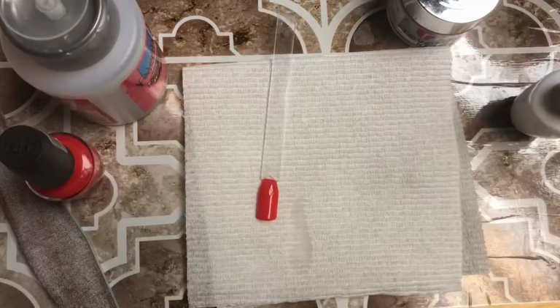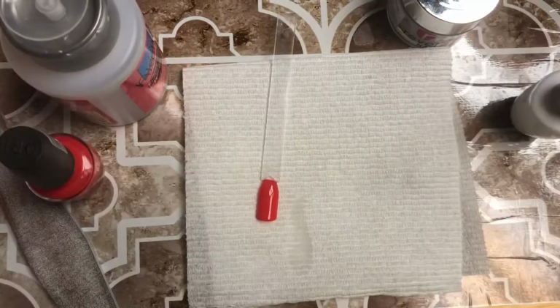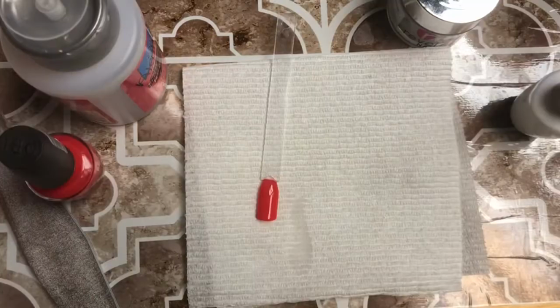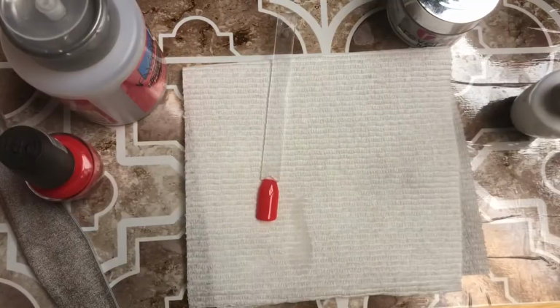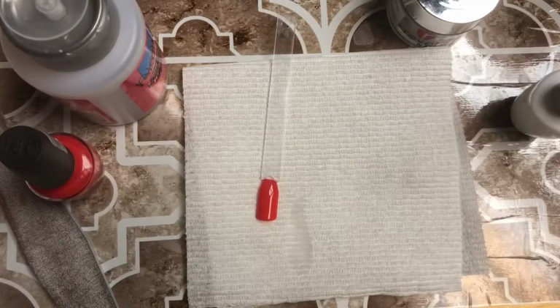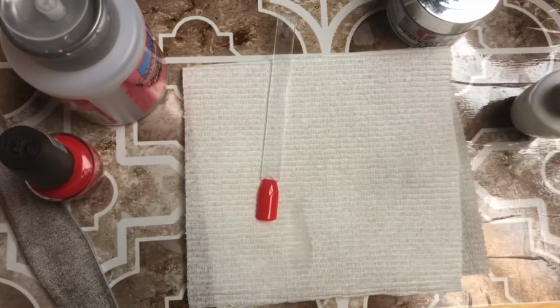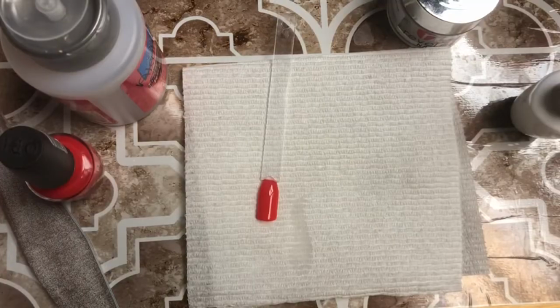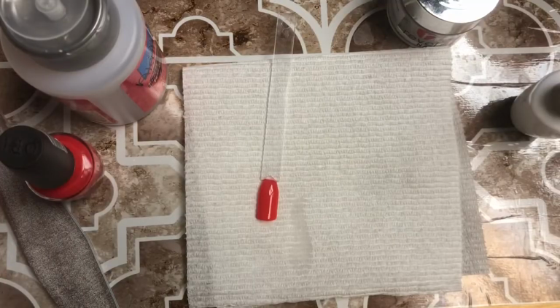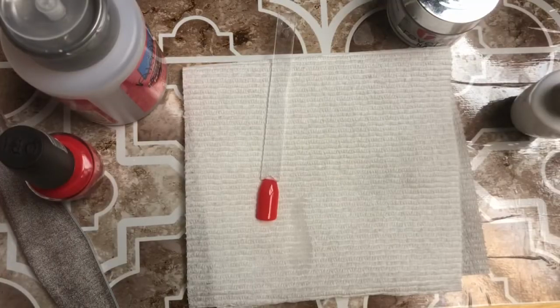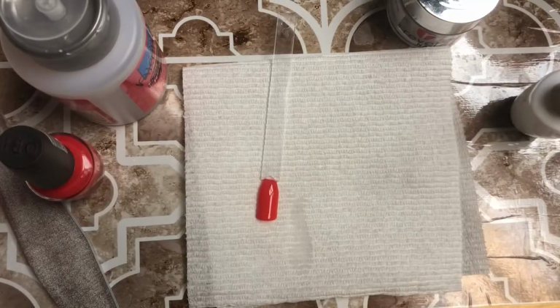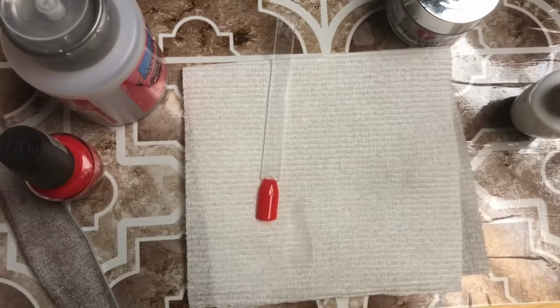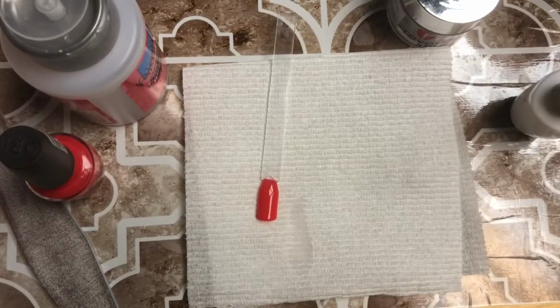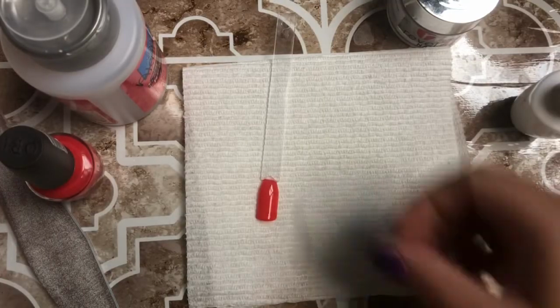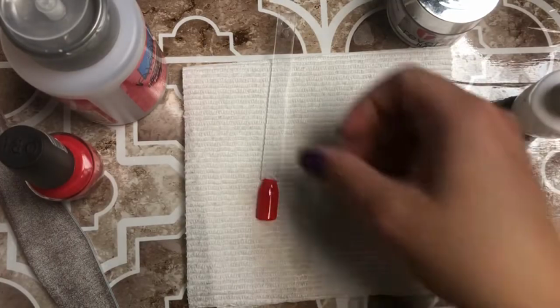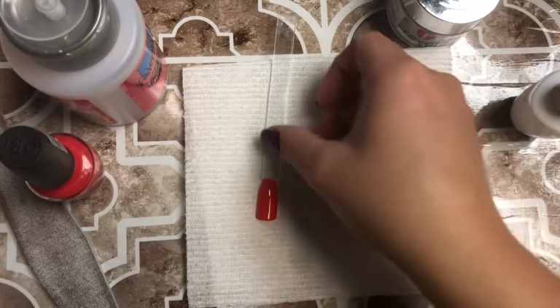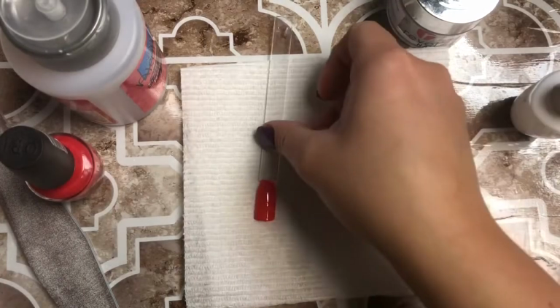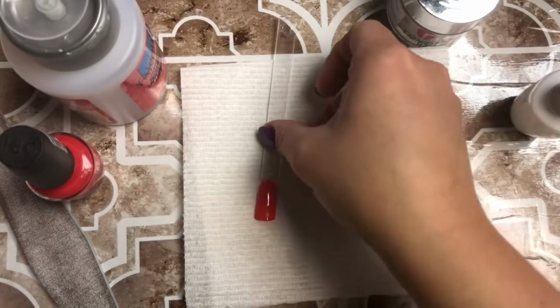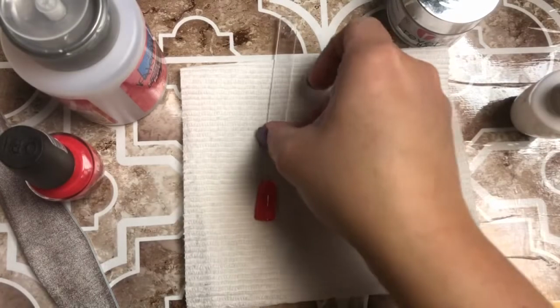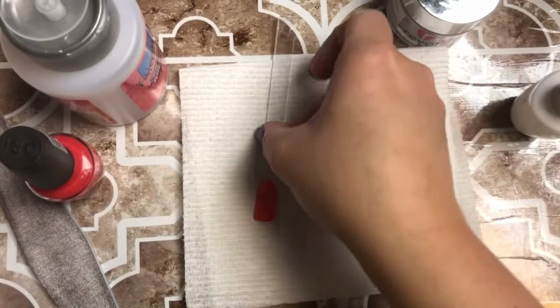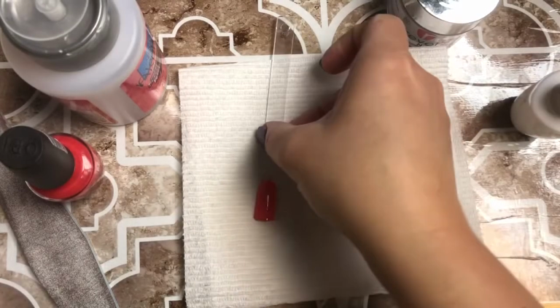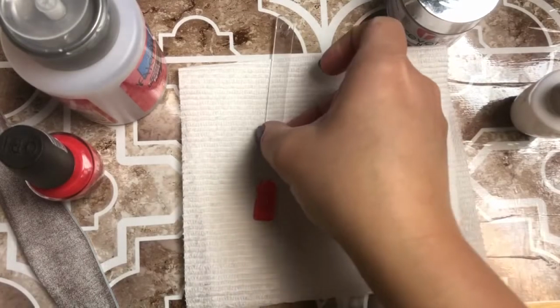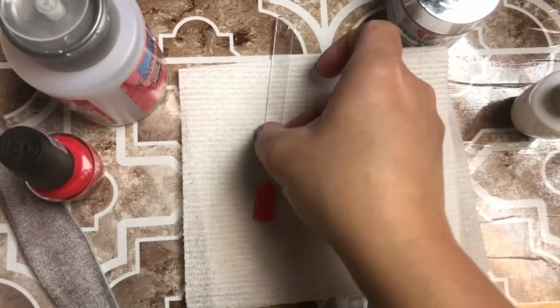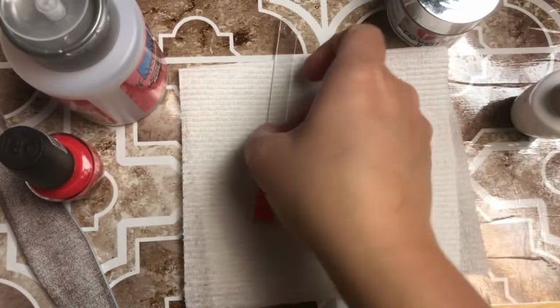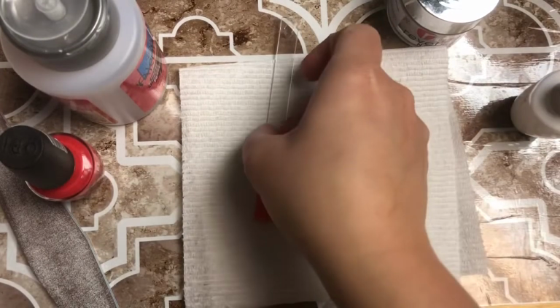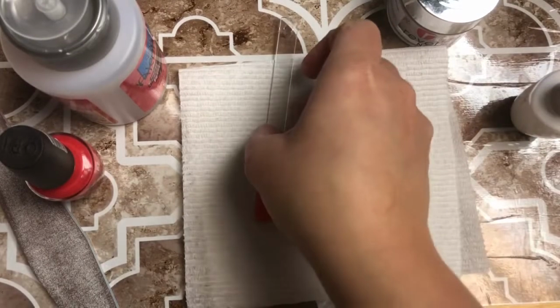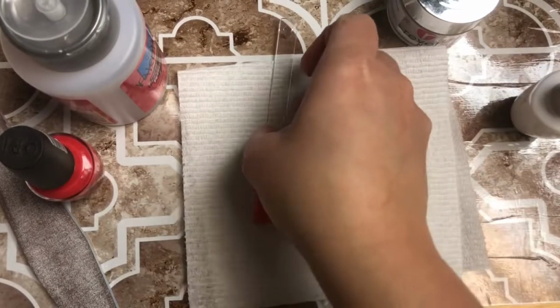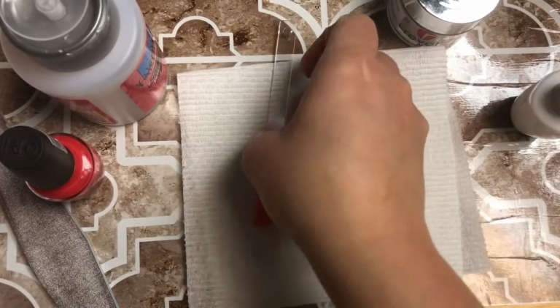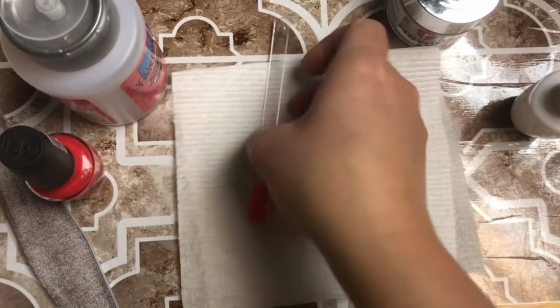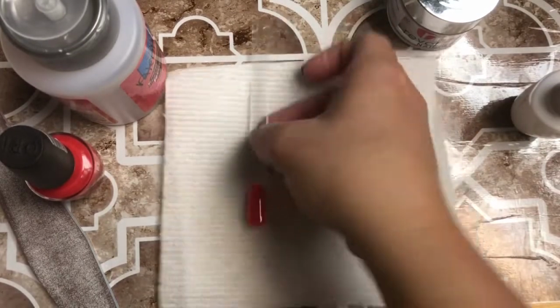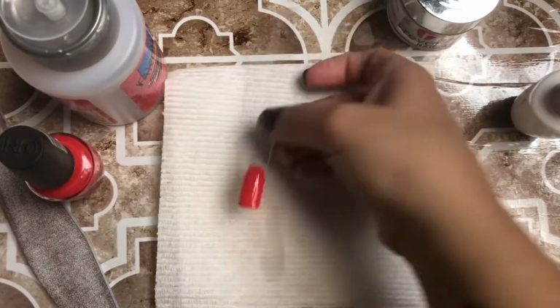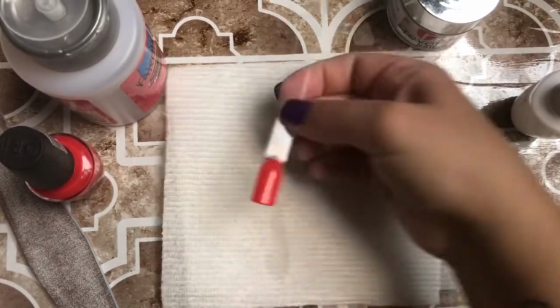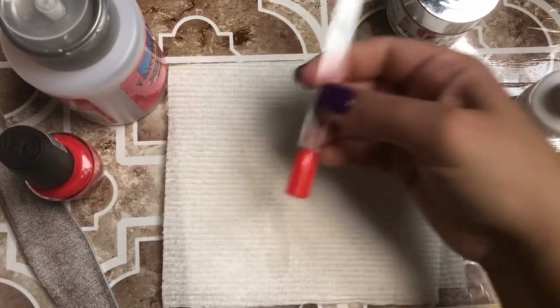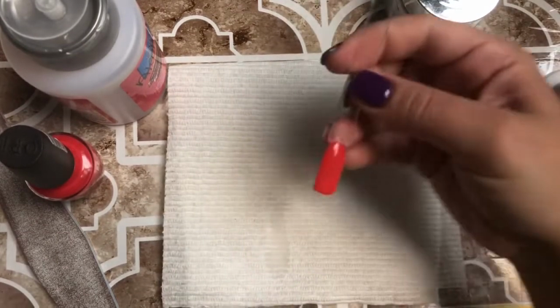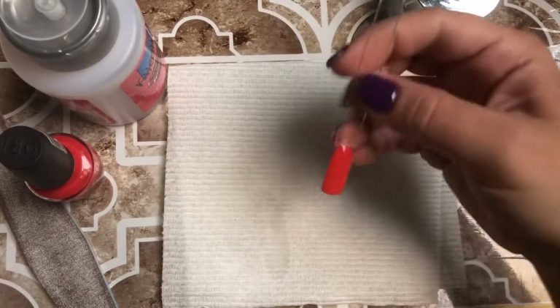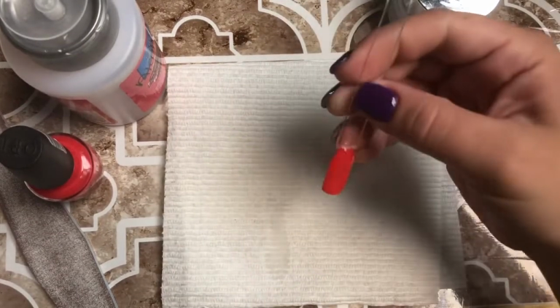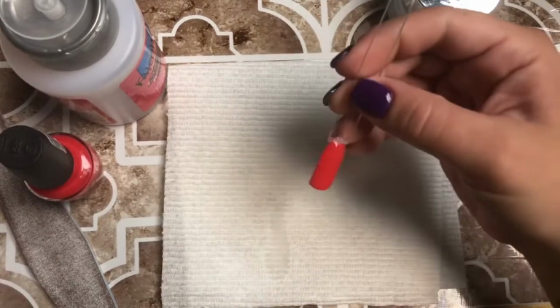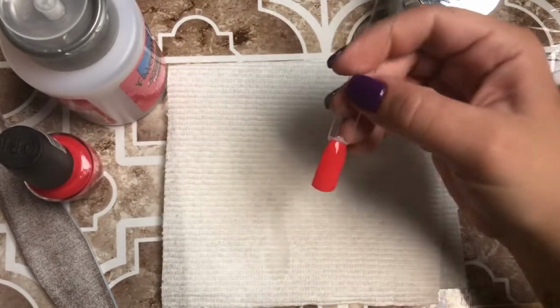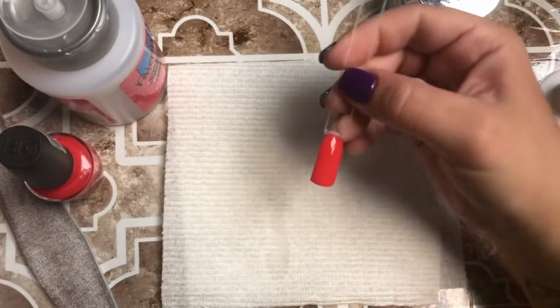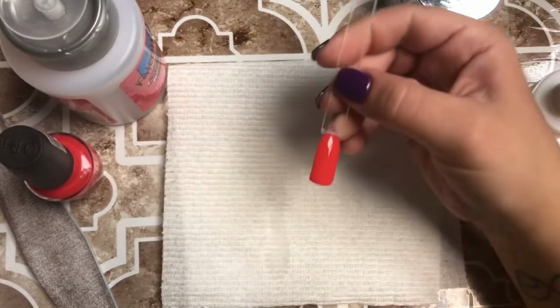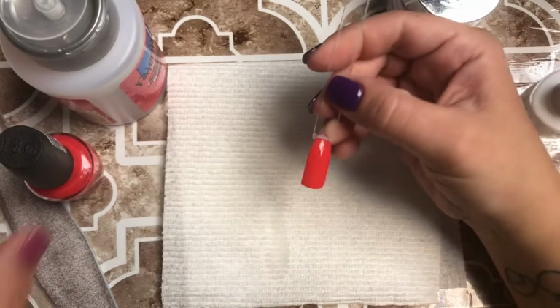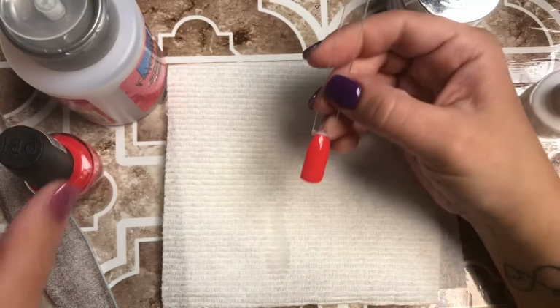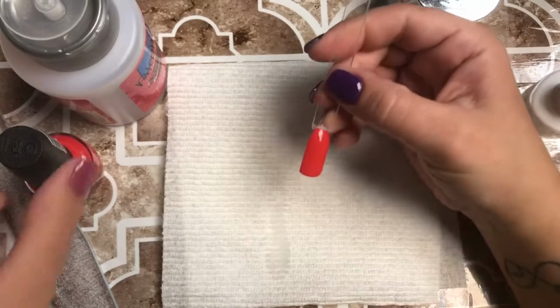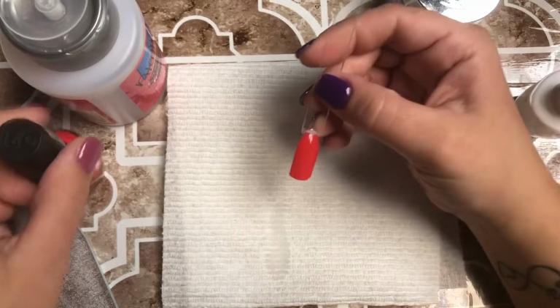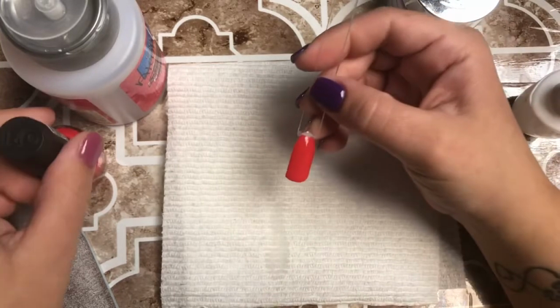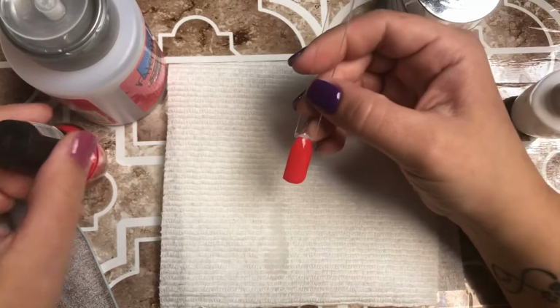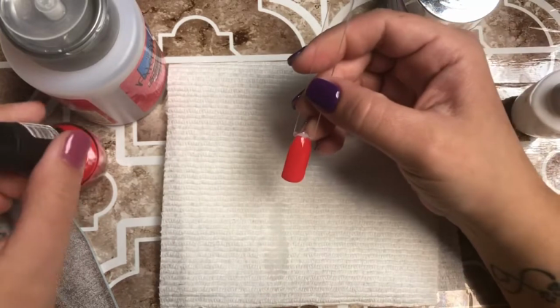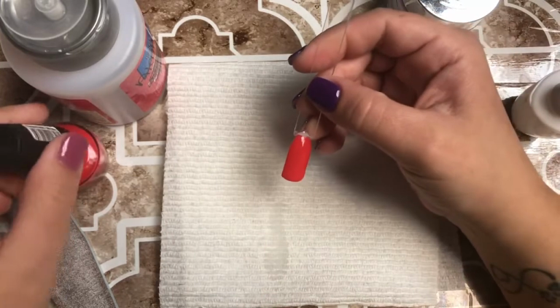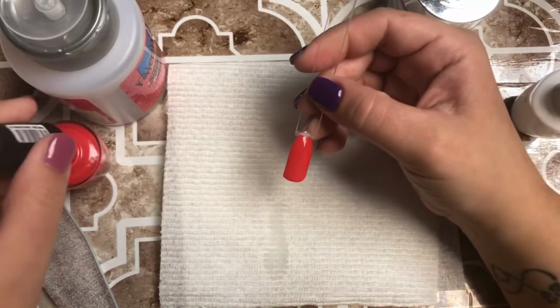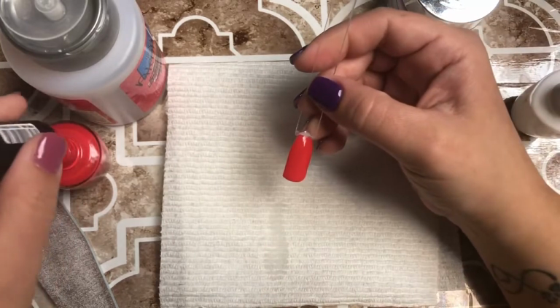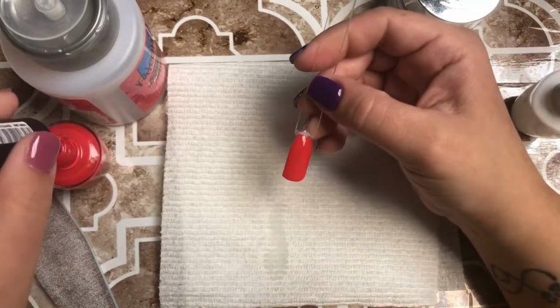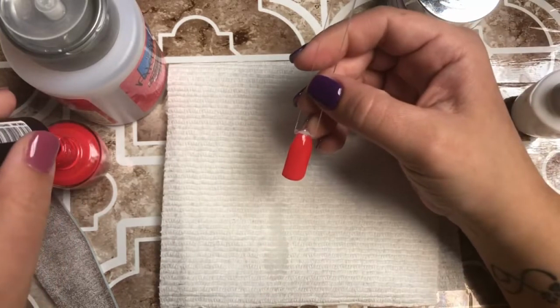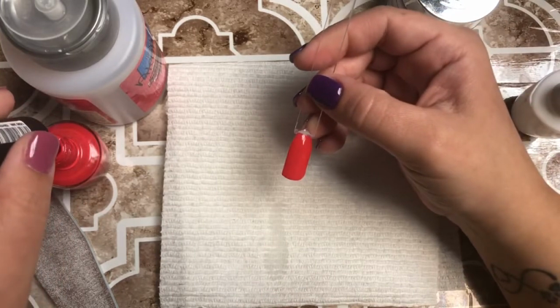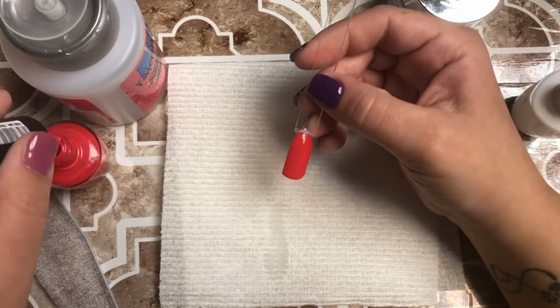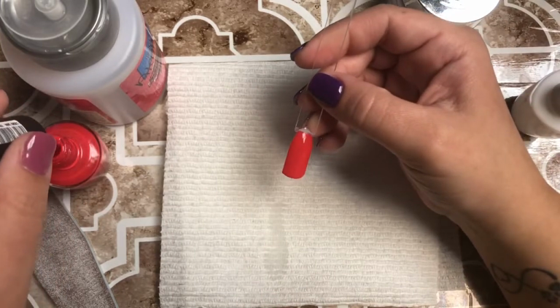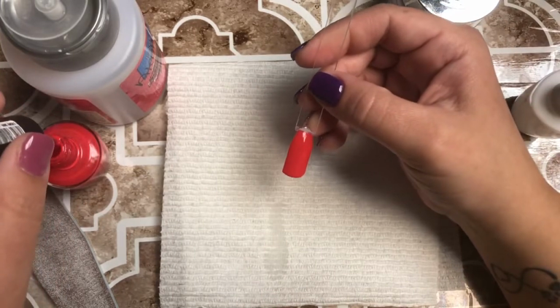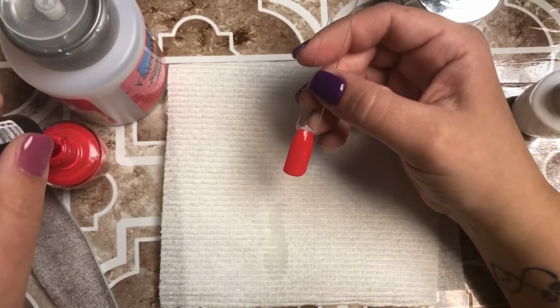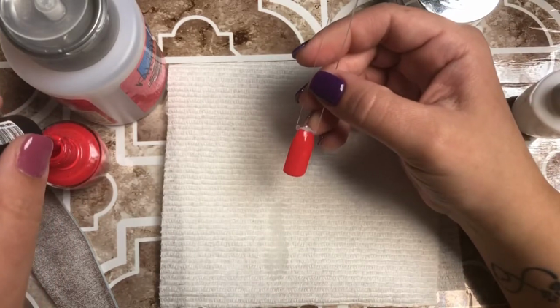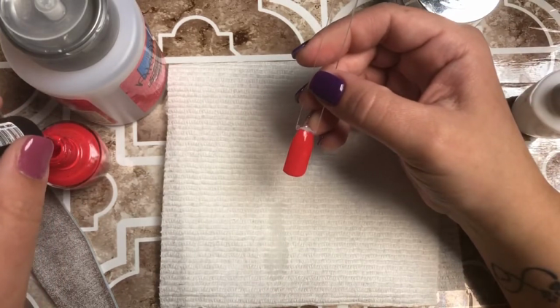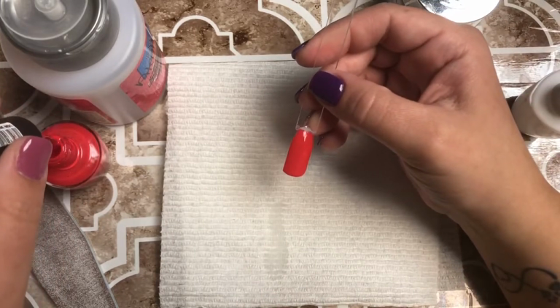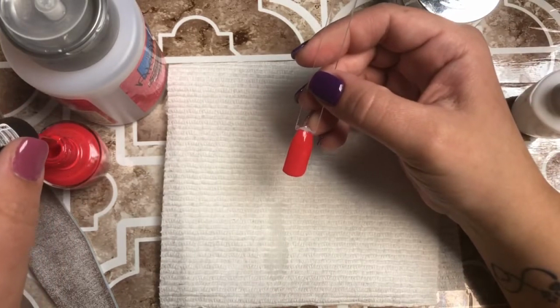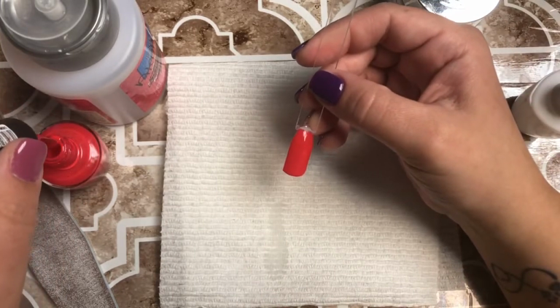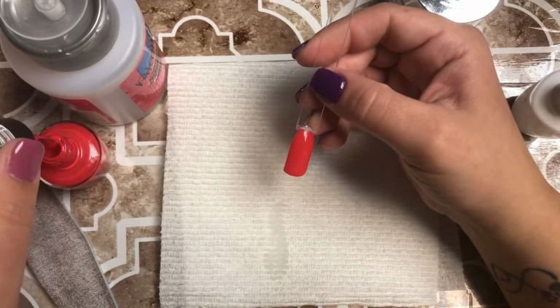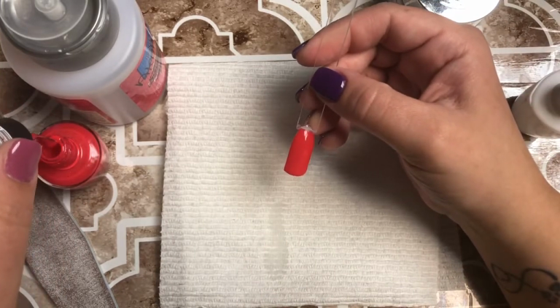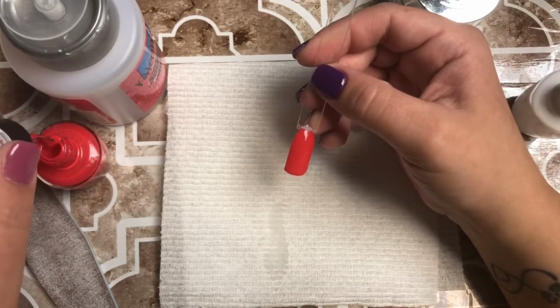I've done my first coat of polish and I'm going to let that dry. Okay, now that that has dried for a couple minutes, we're going to go back in and do our second coat.